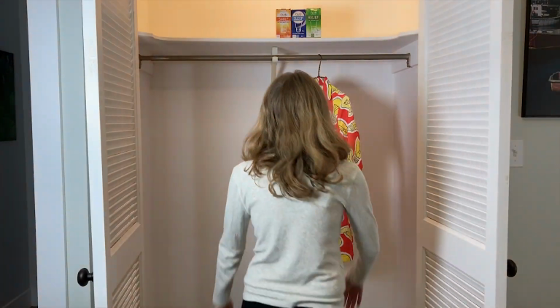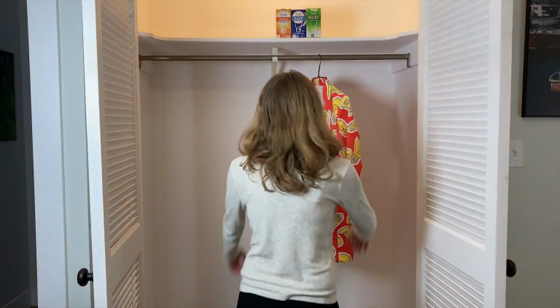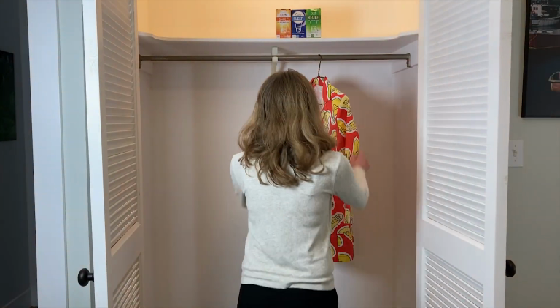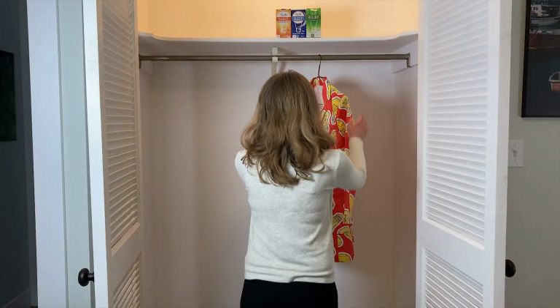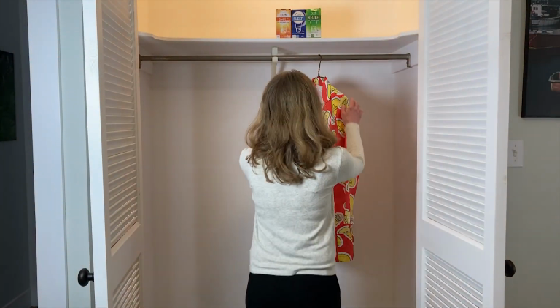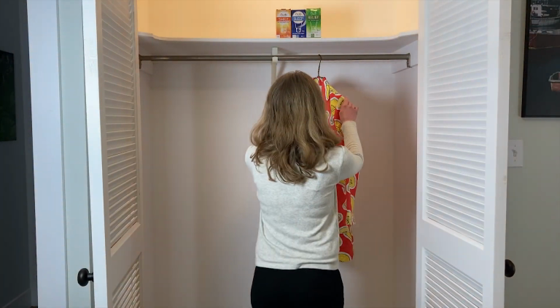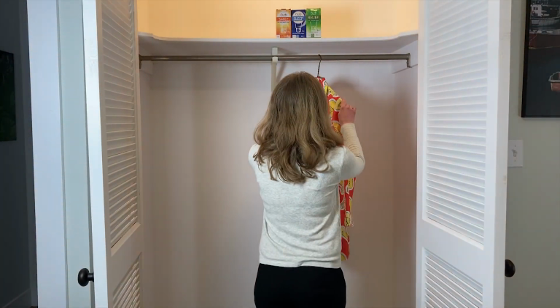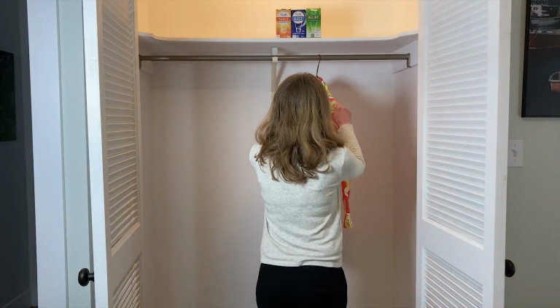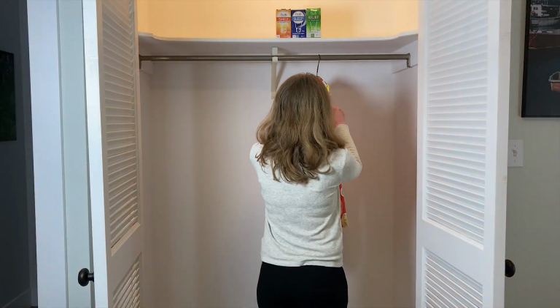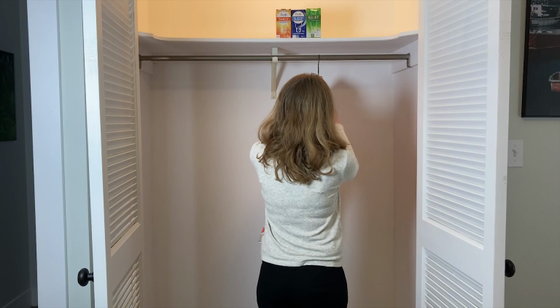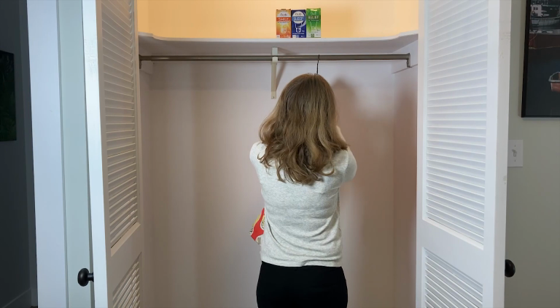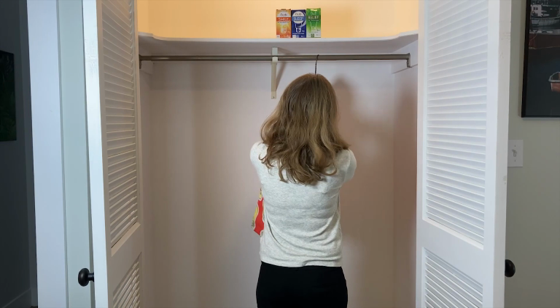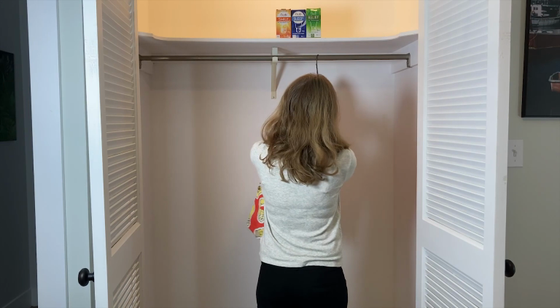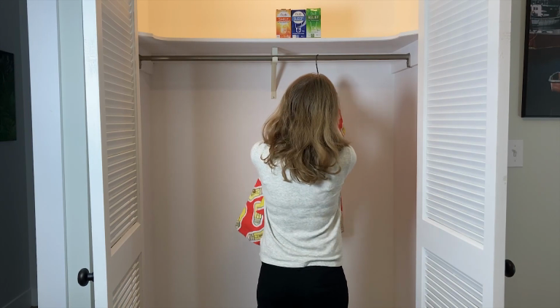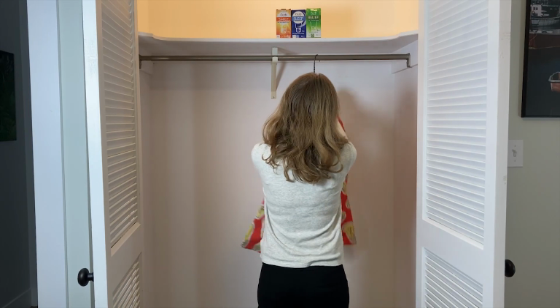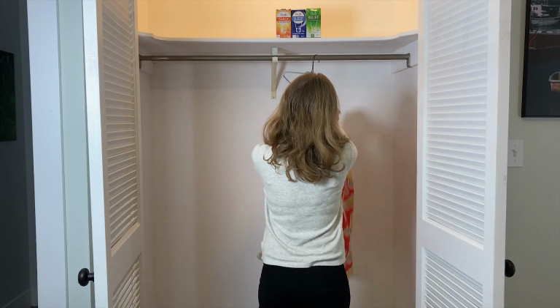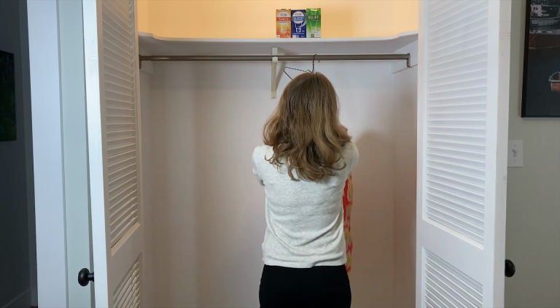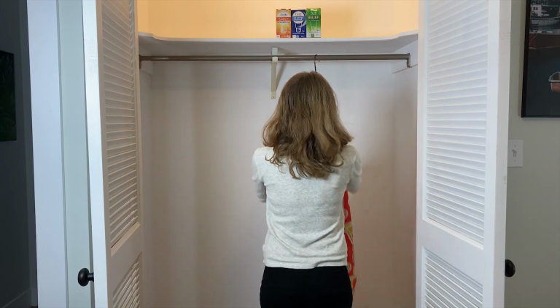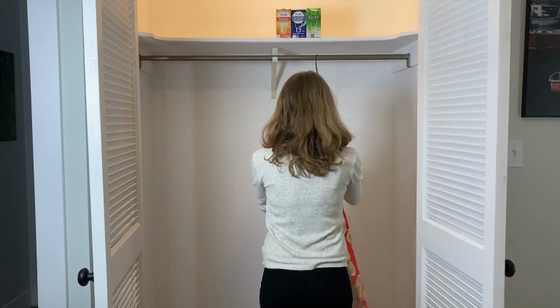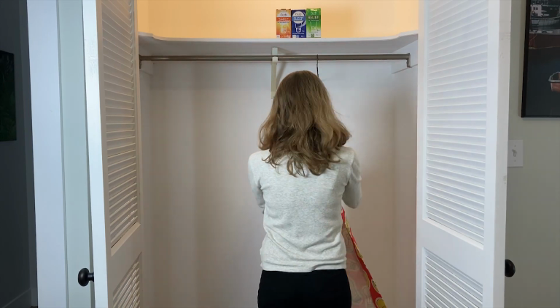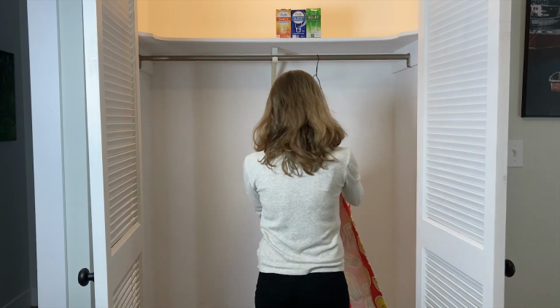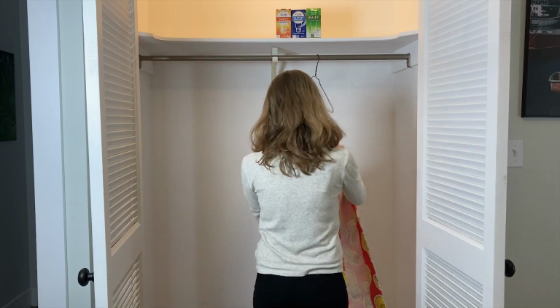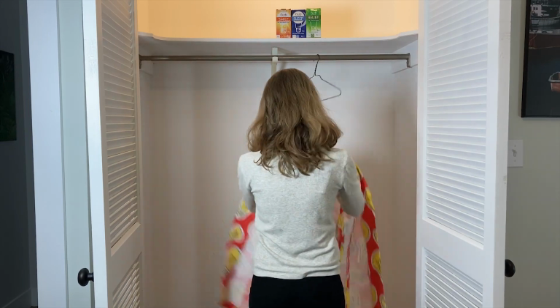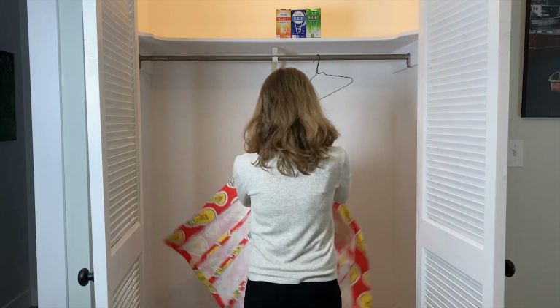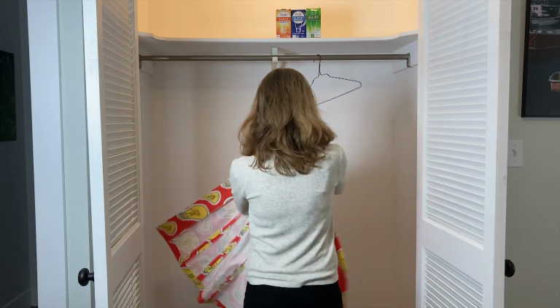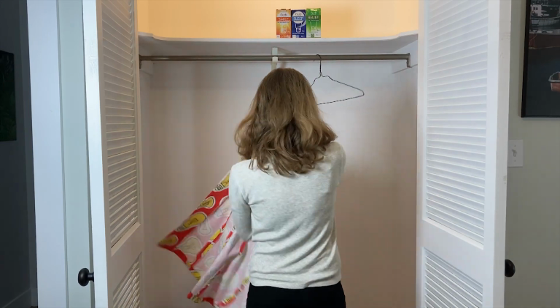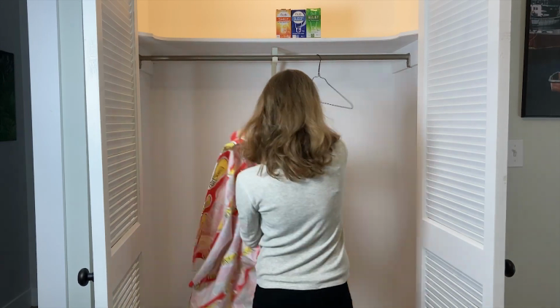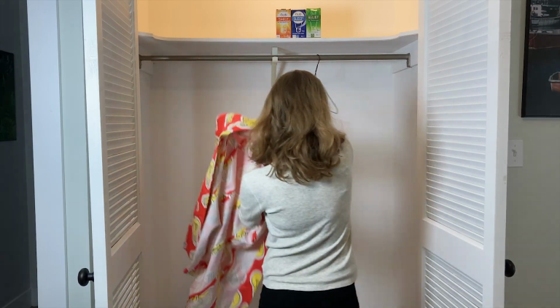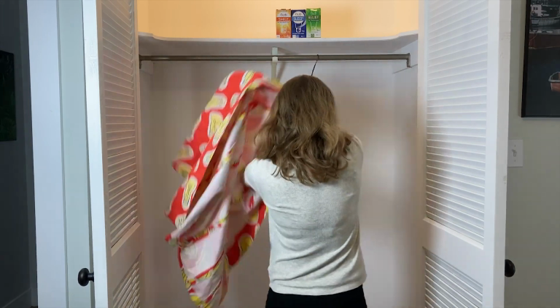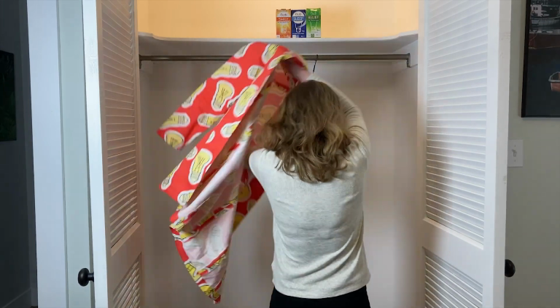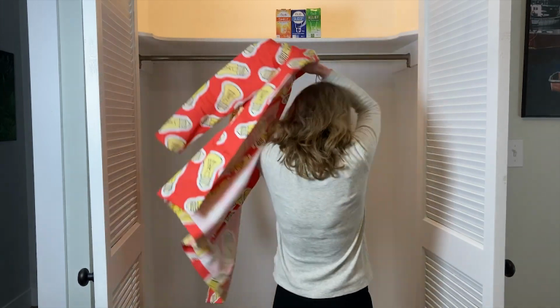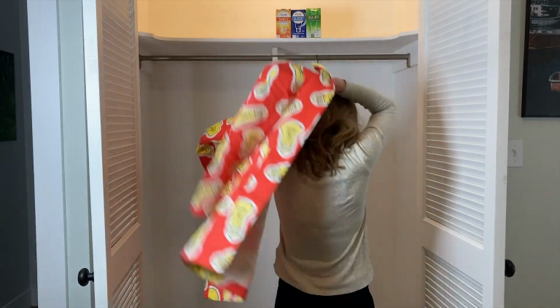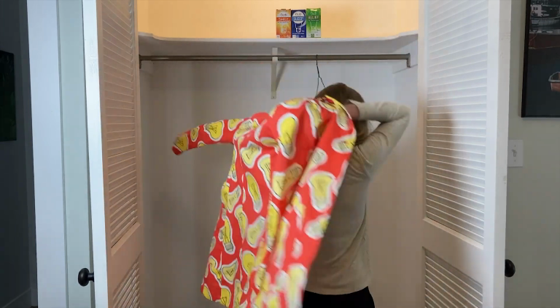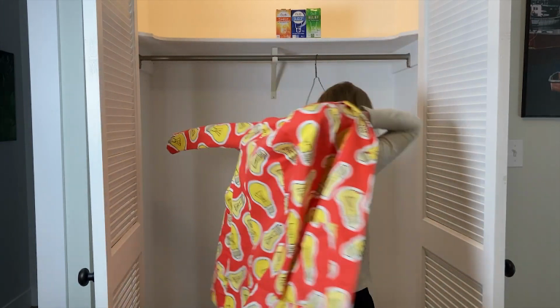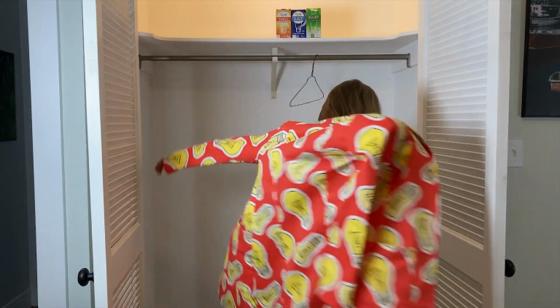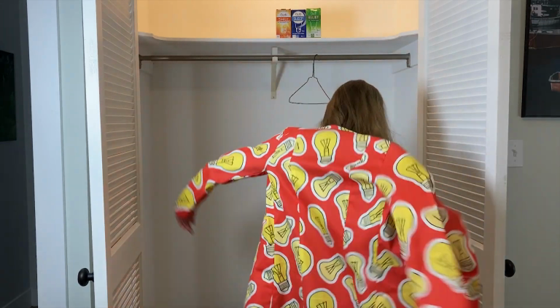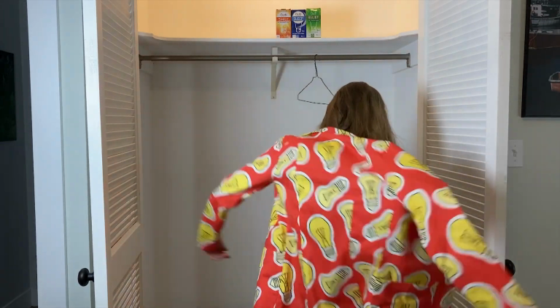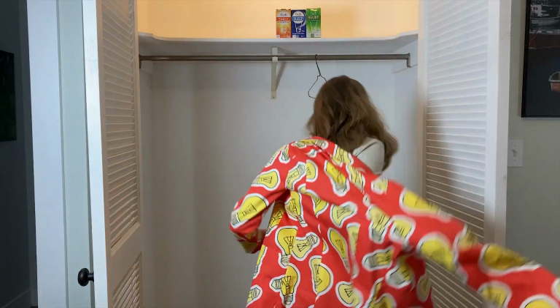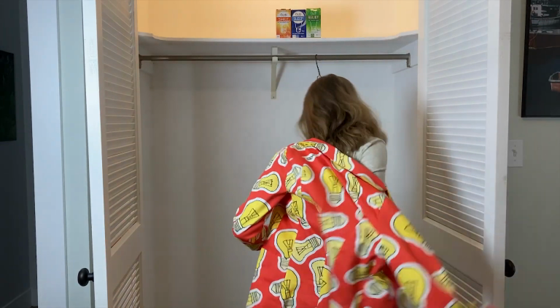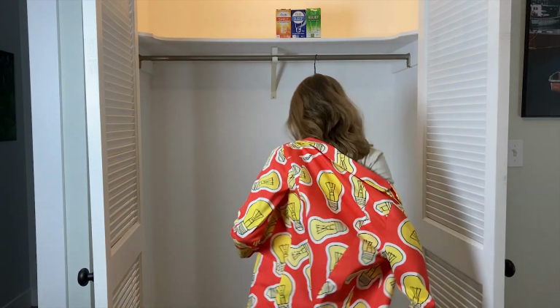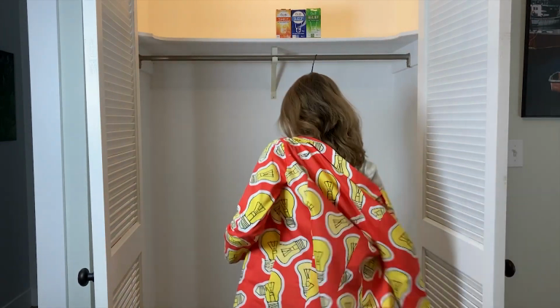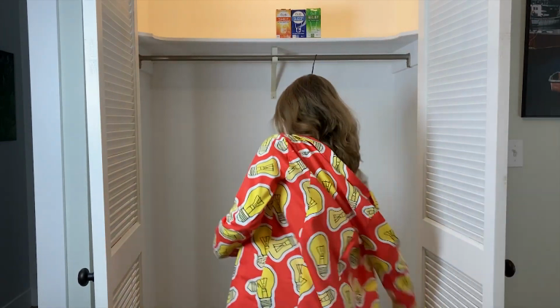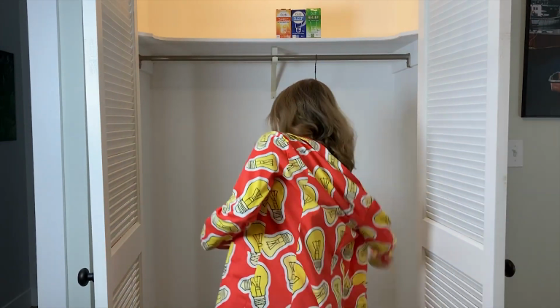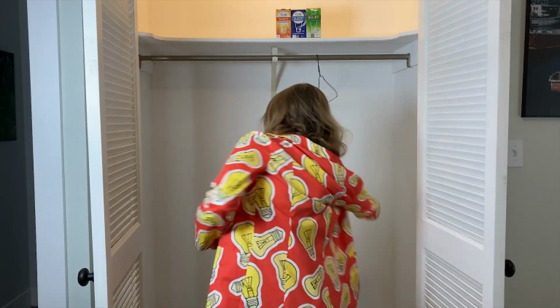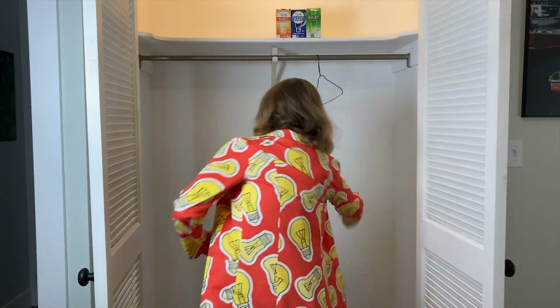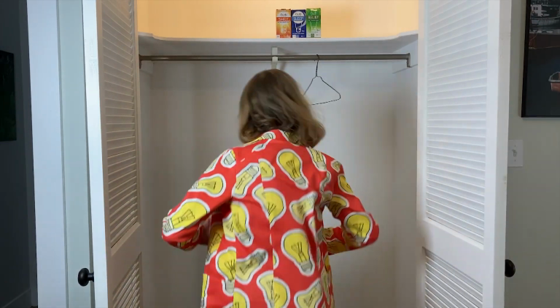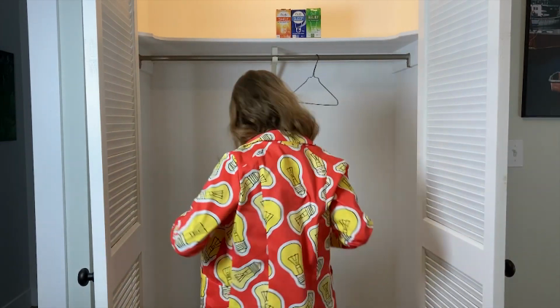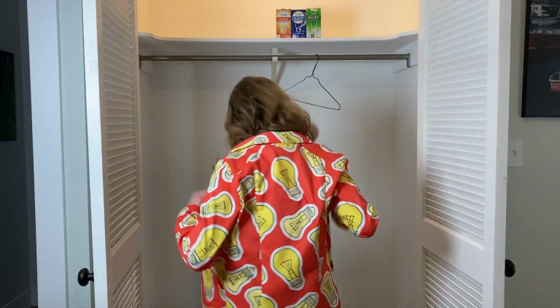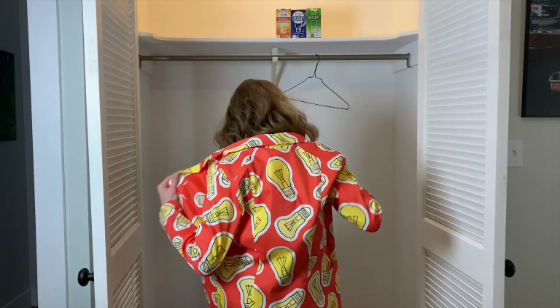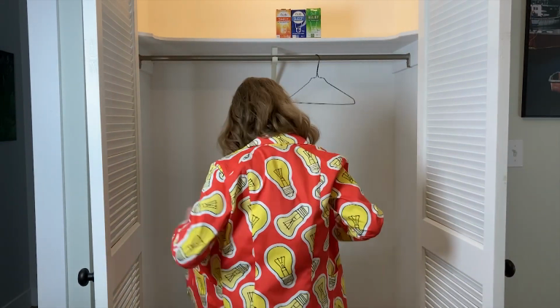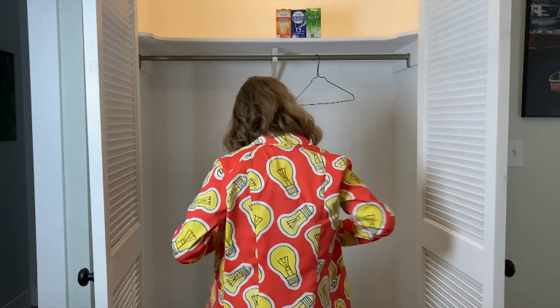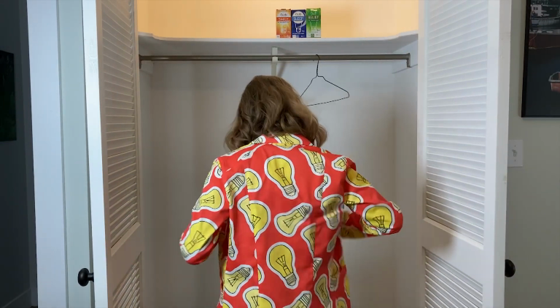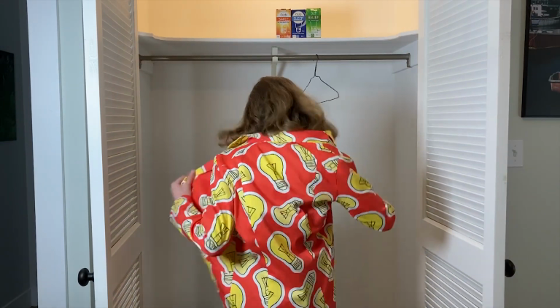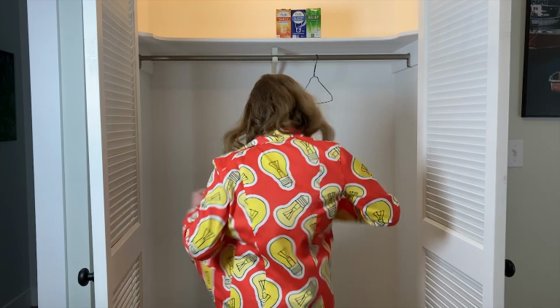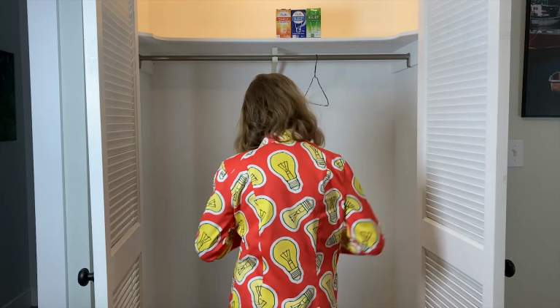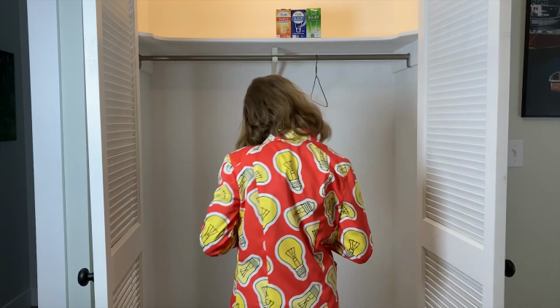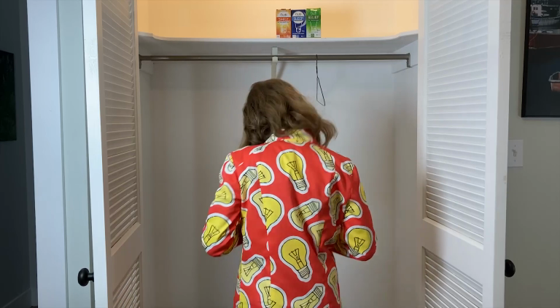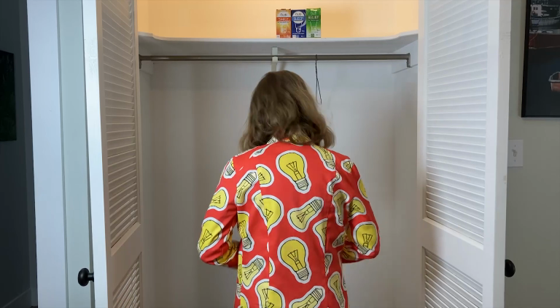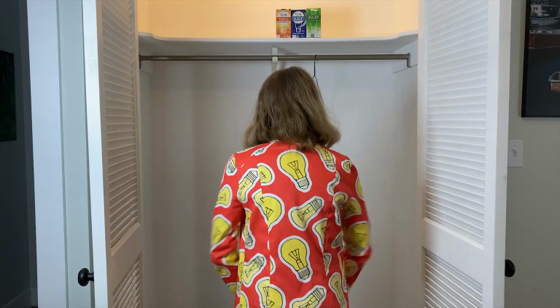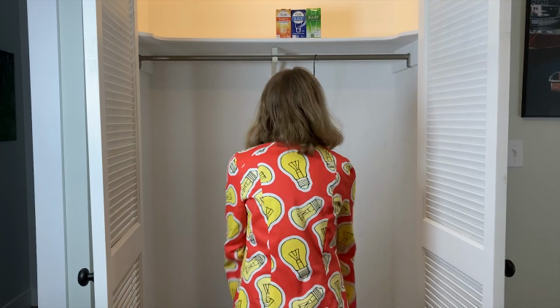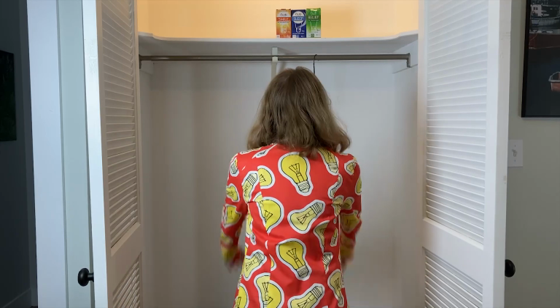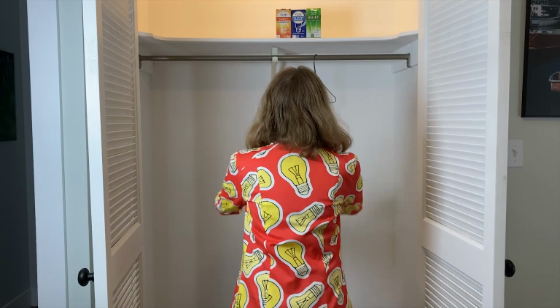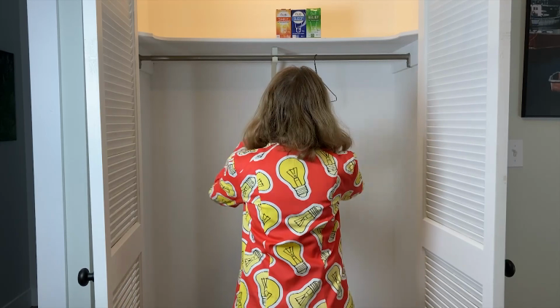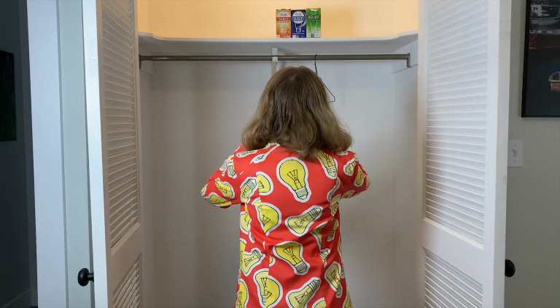I'm Dr. Anna Draws, a biologist here at Norb Lighting, and I'm here to explain the science behind Norb Sleep.